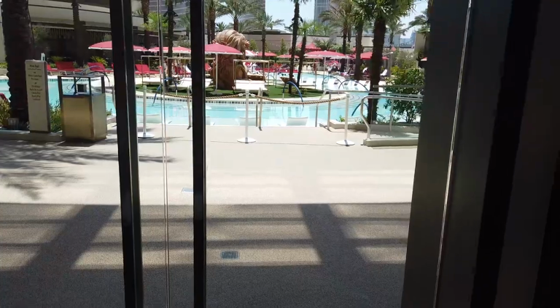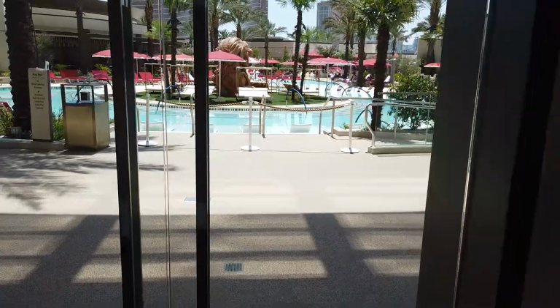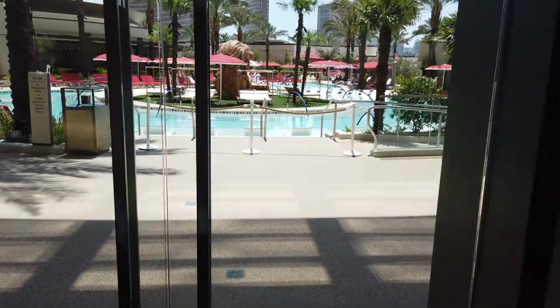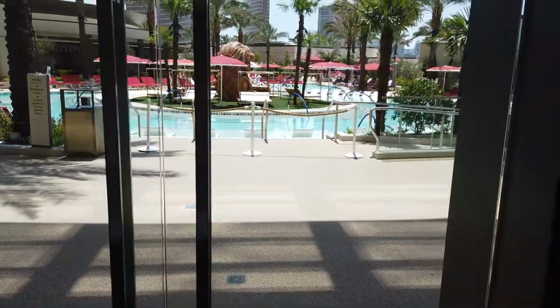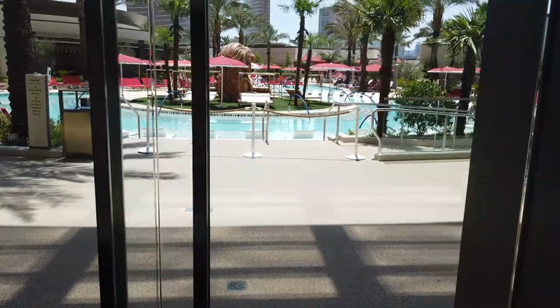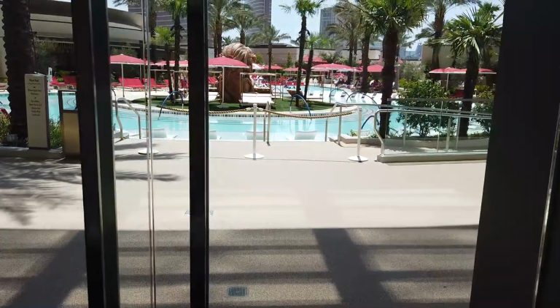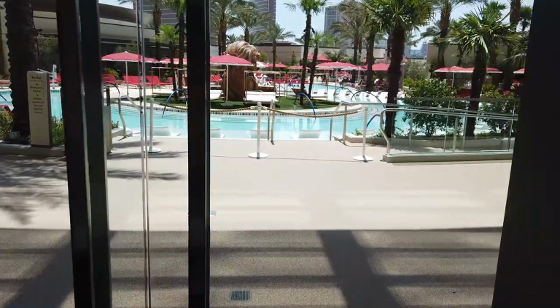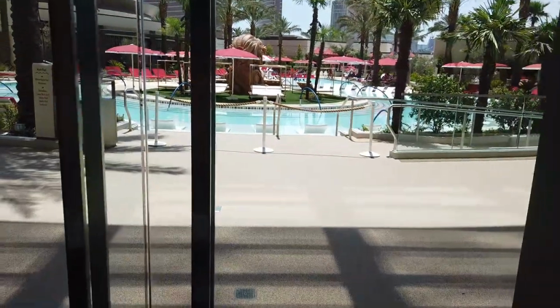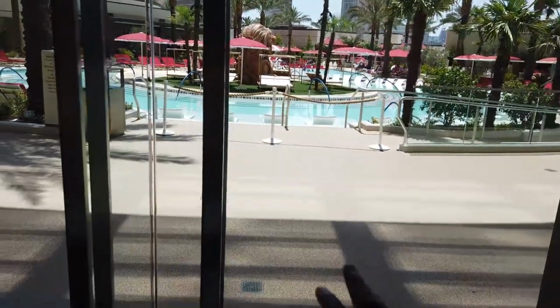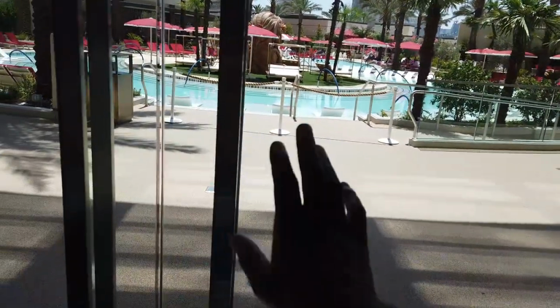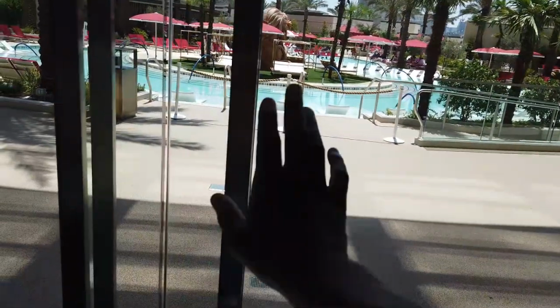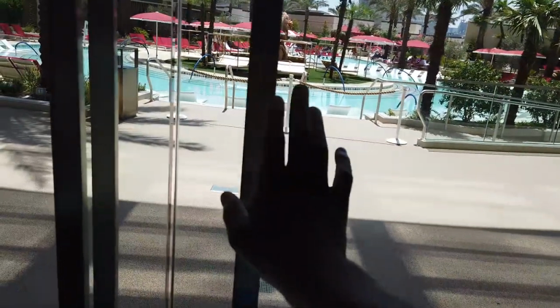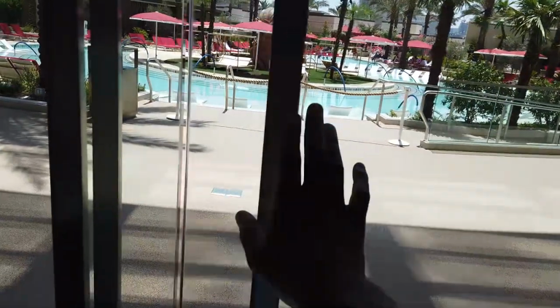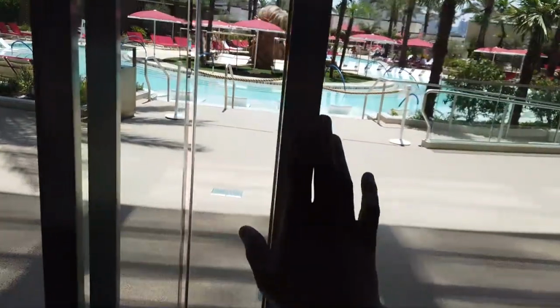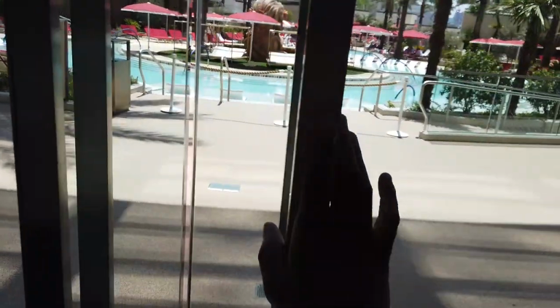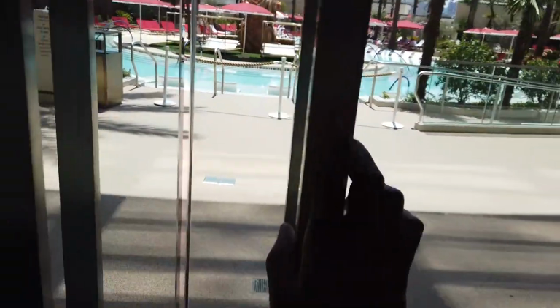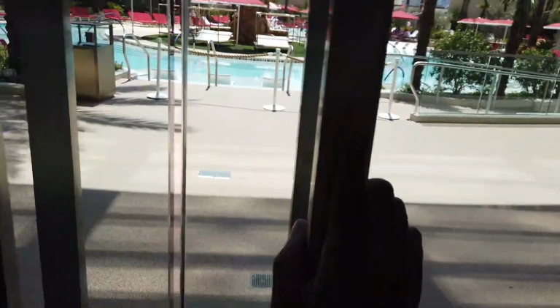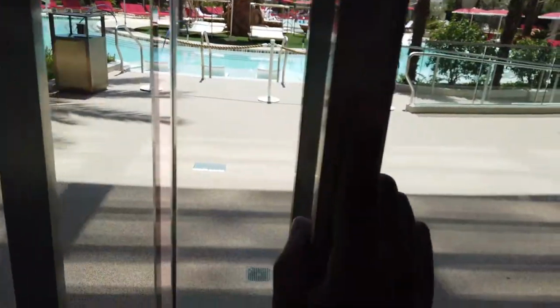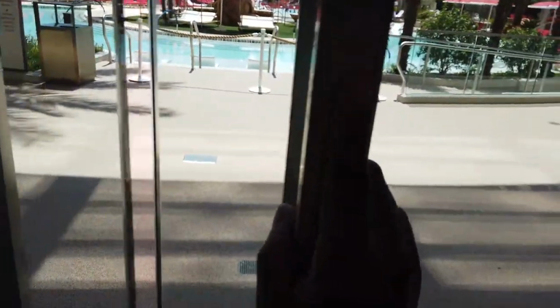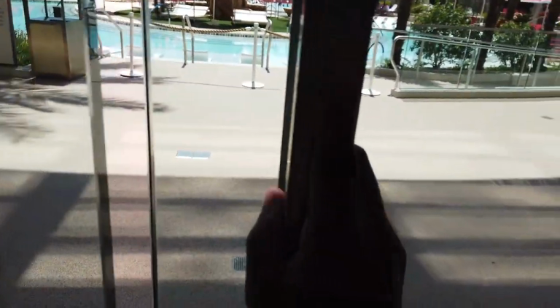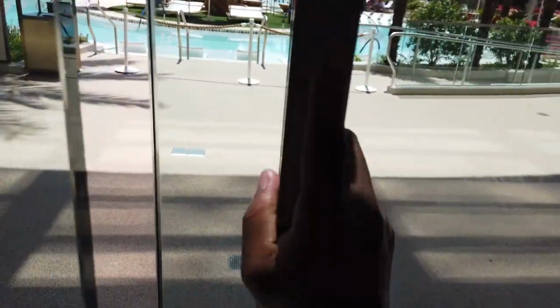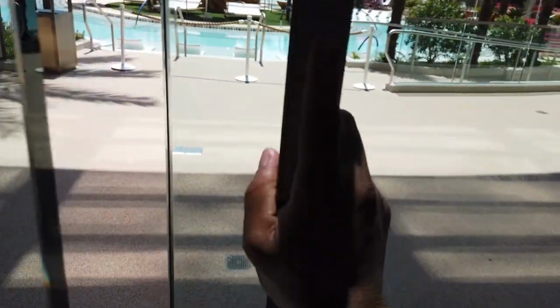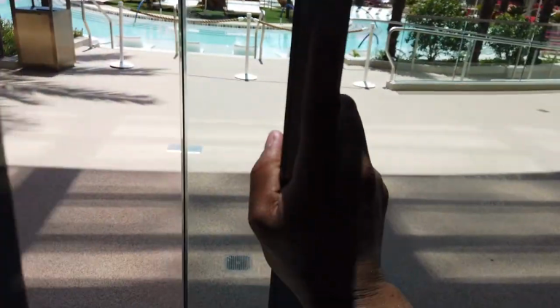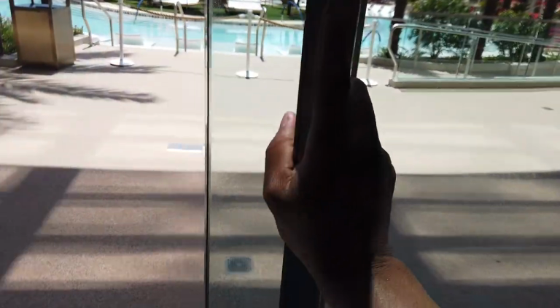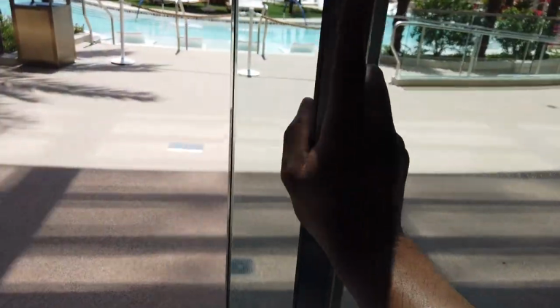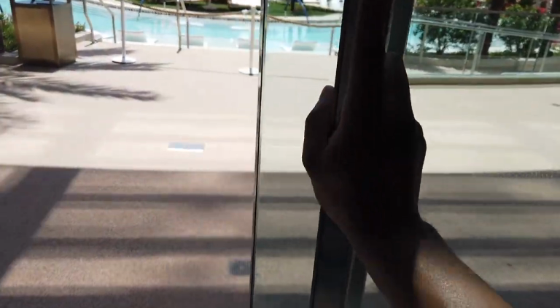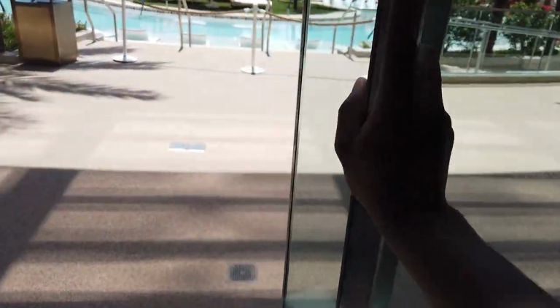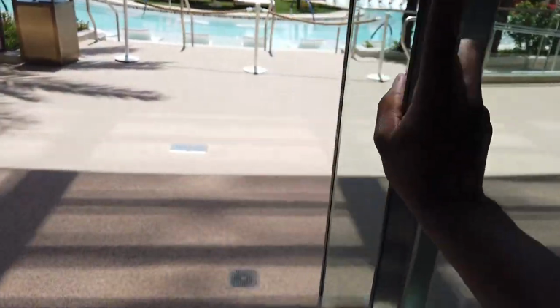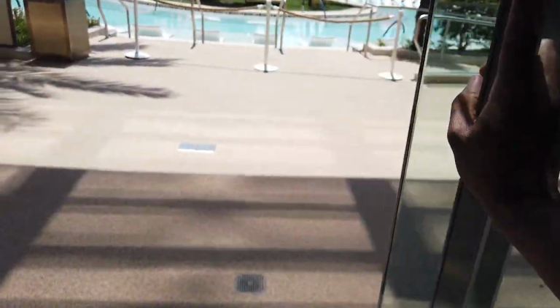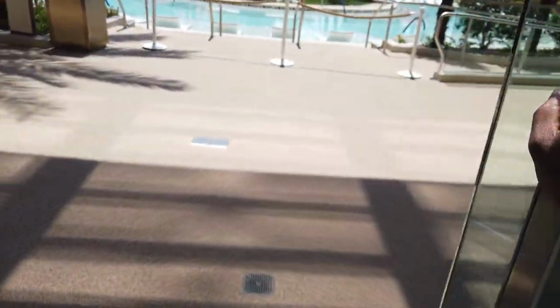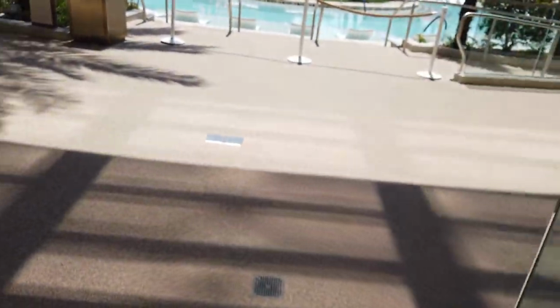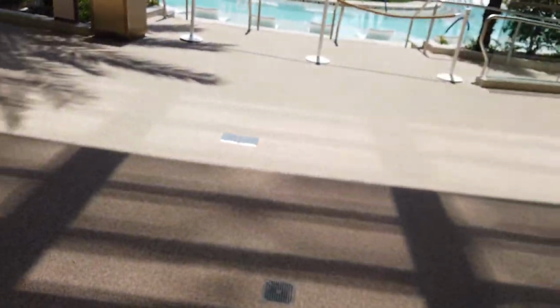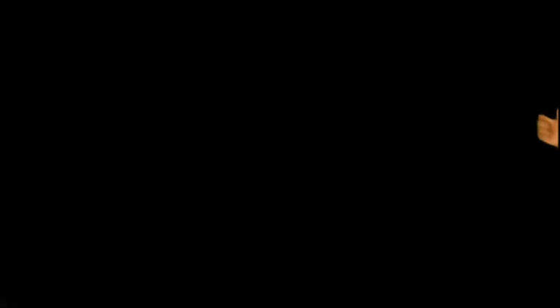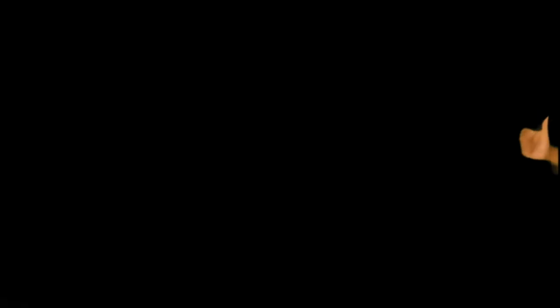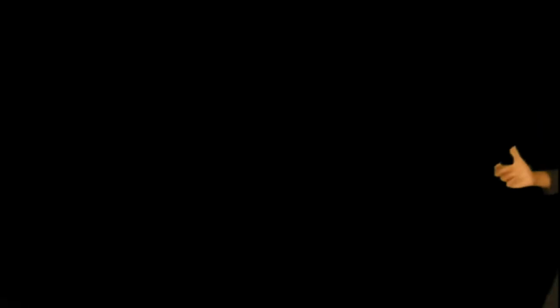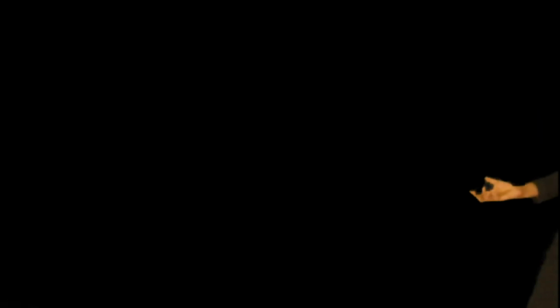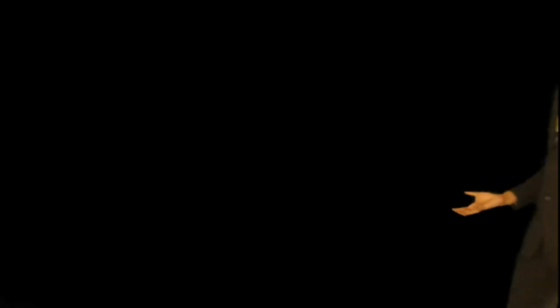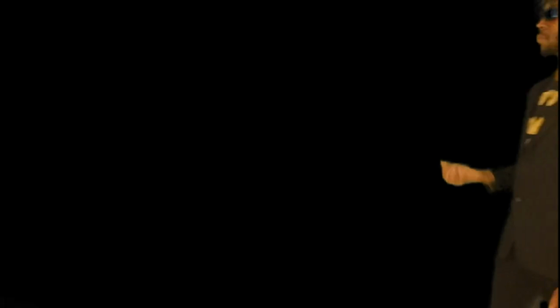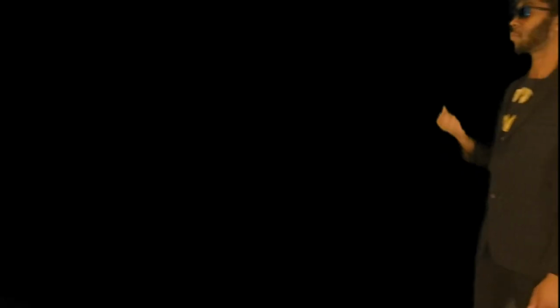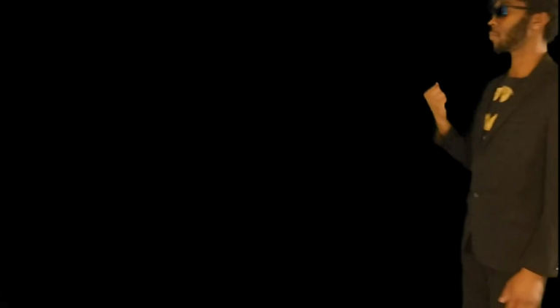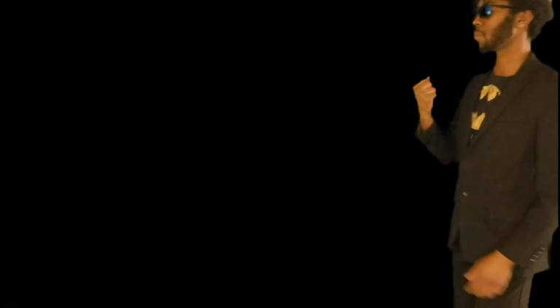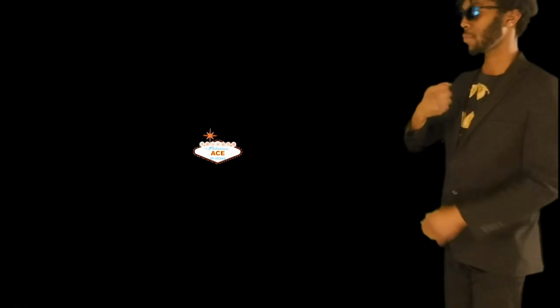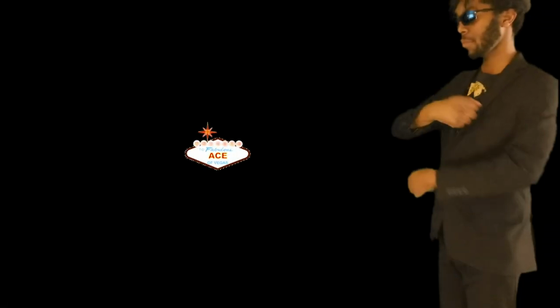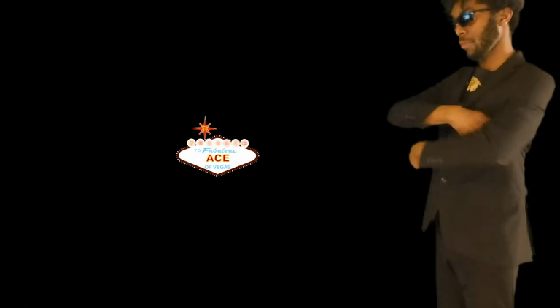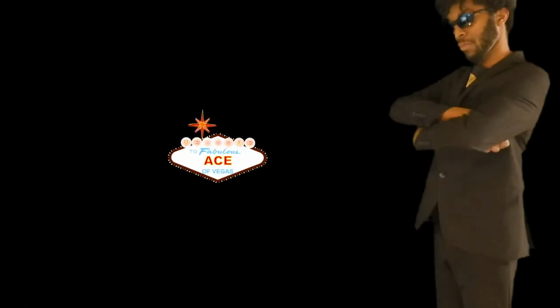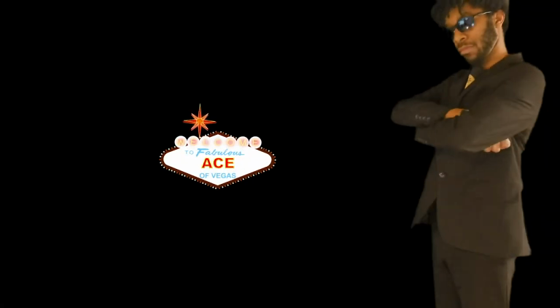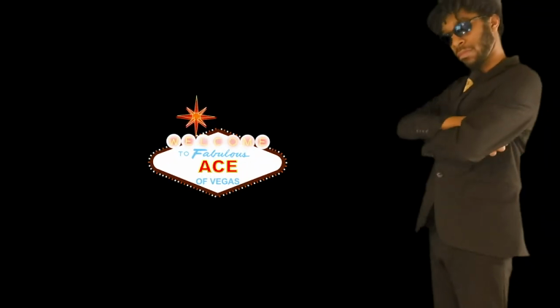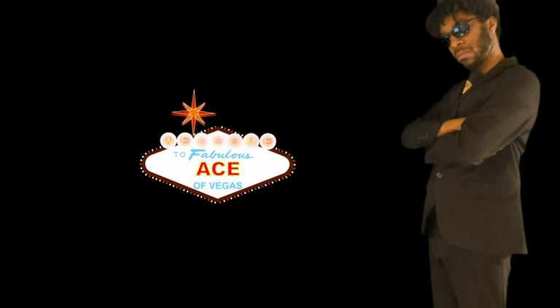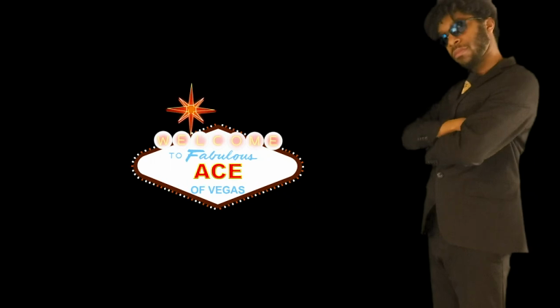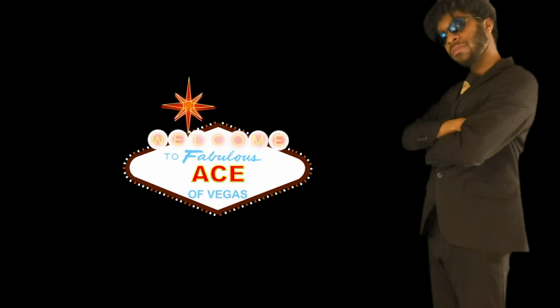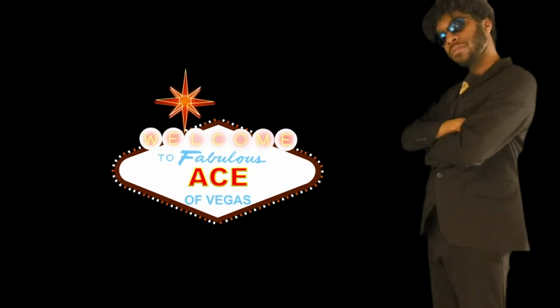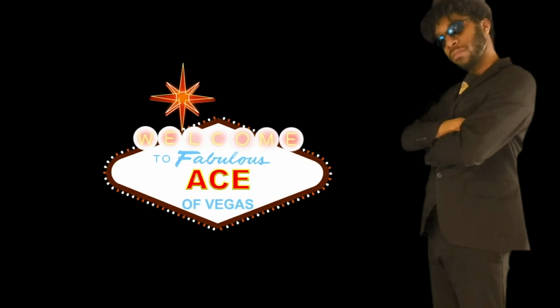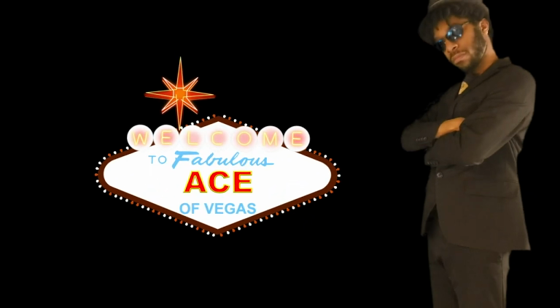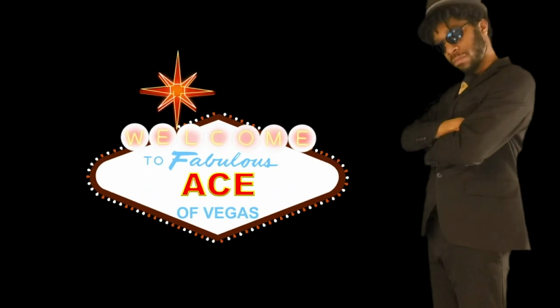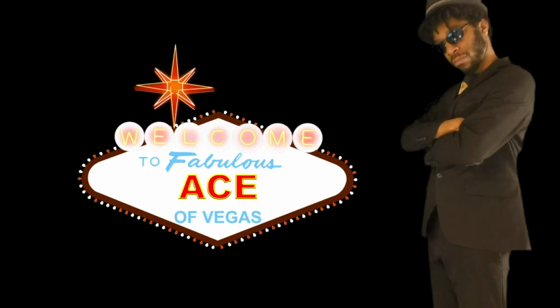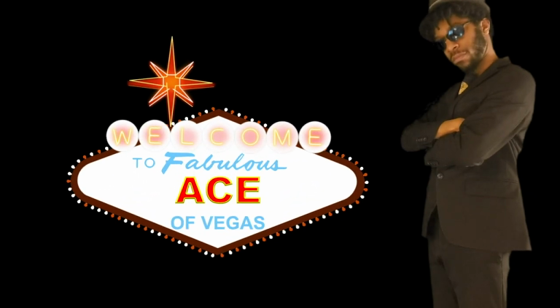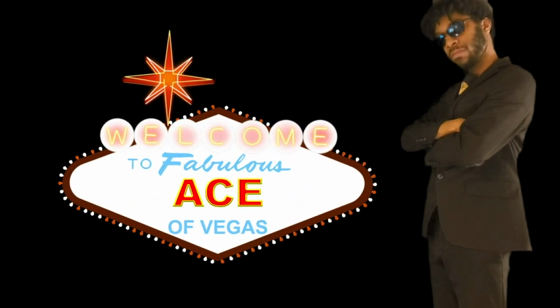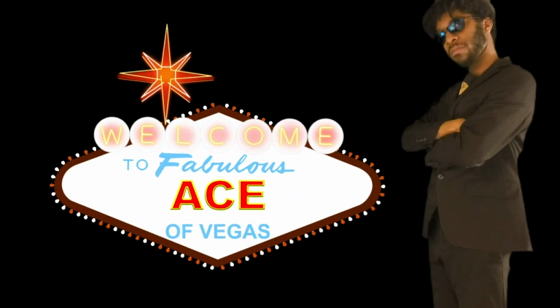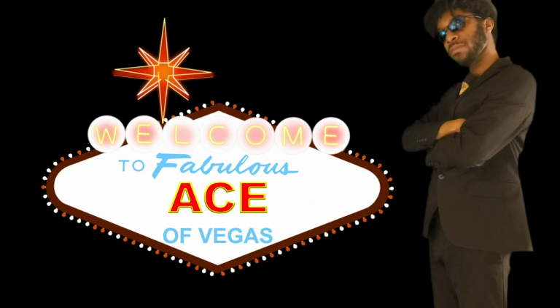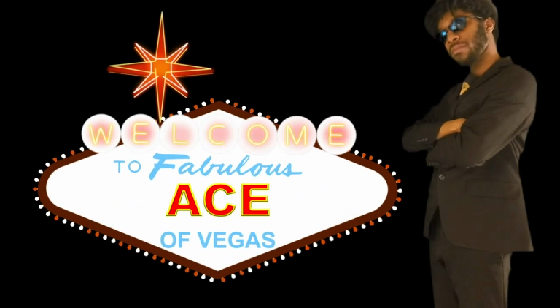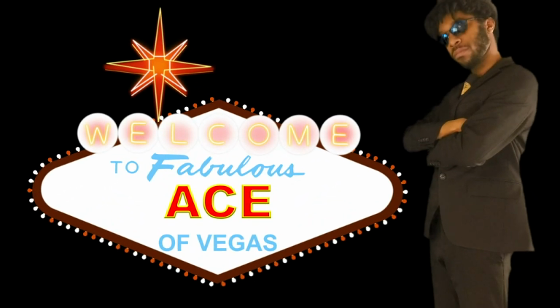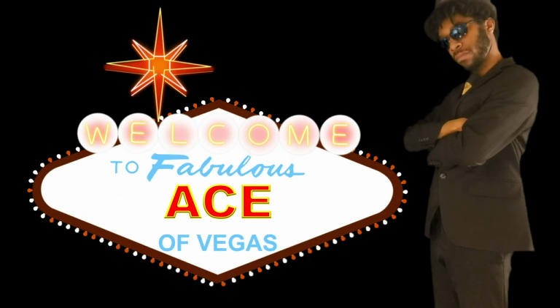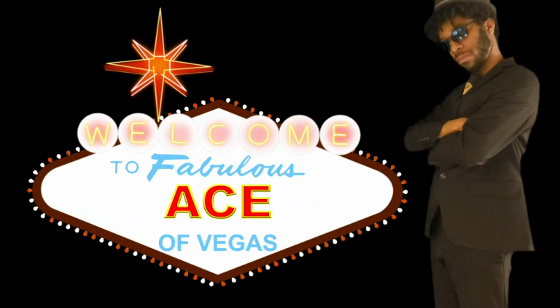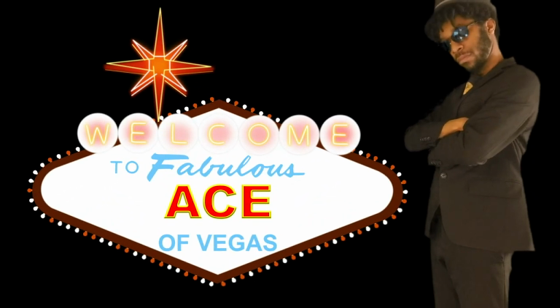Alright, Swedish and Sharks, here we go. This is the Ace of Vegas, the Ace of Vegas.